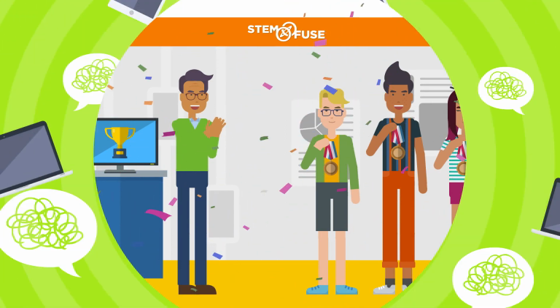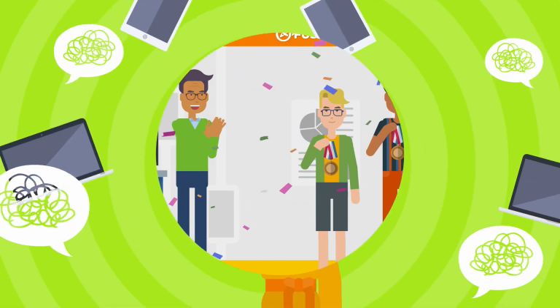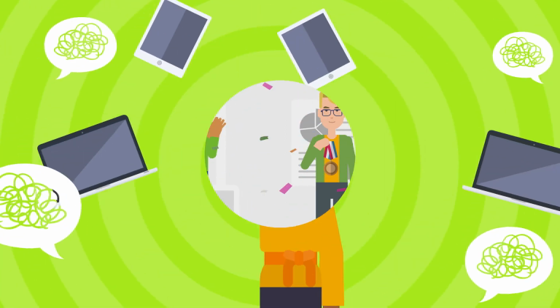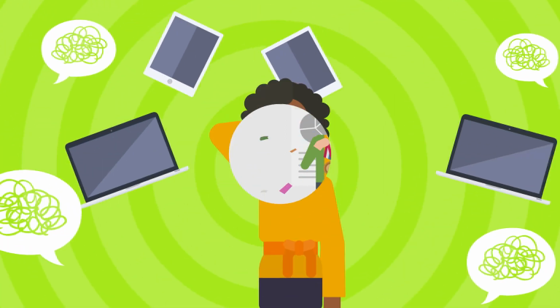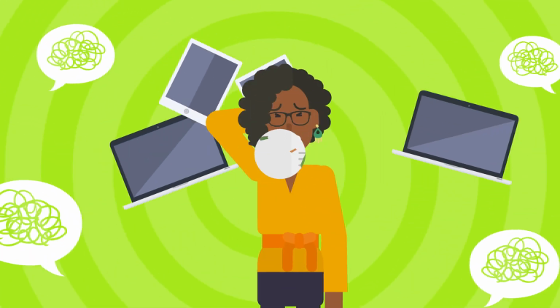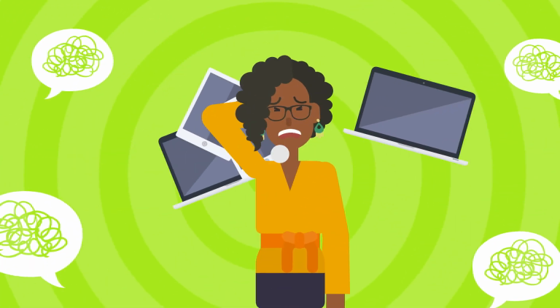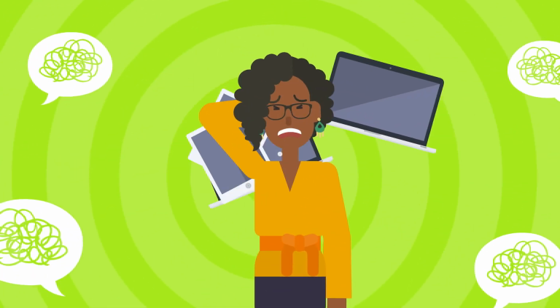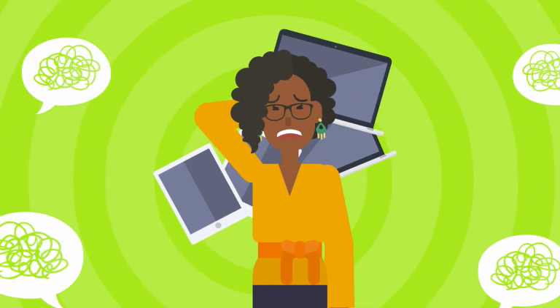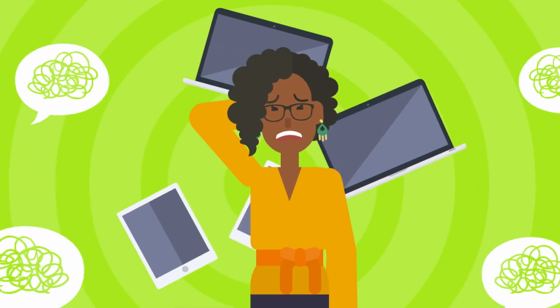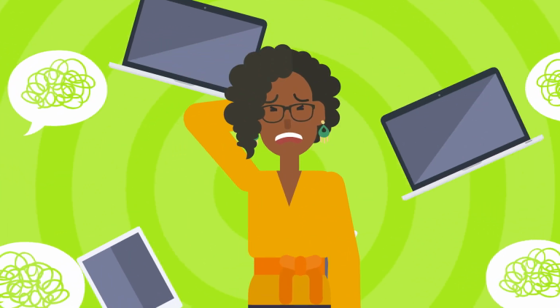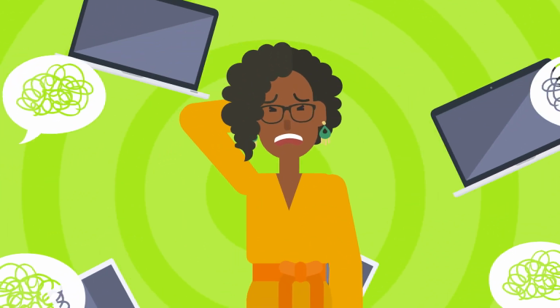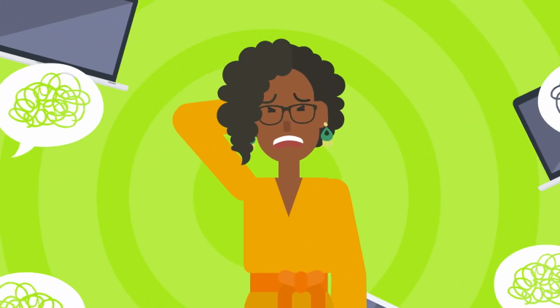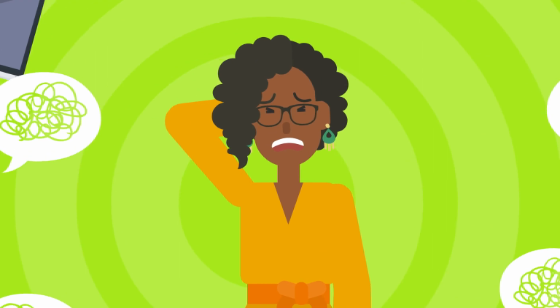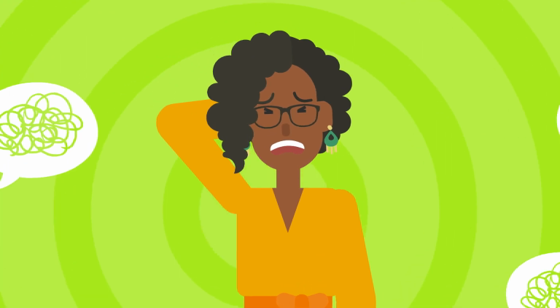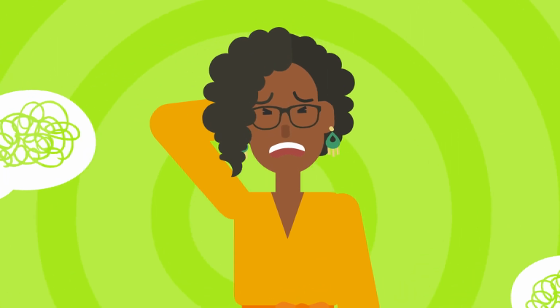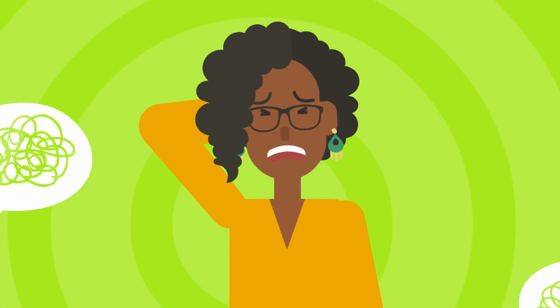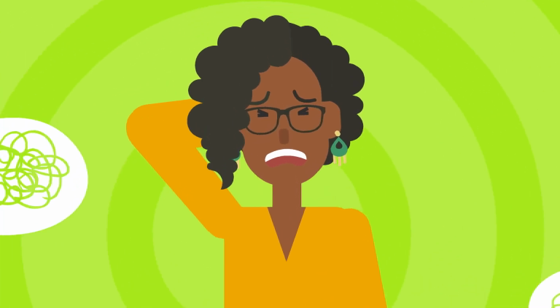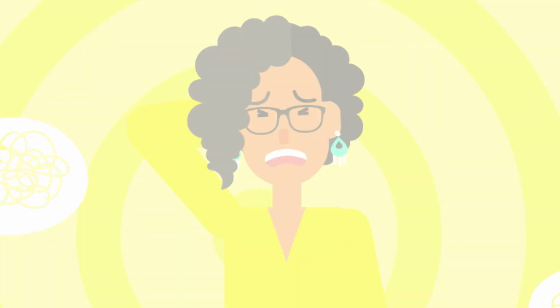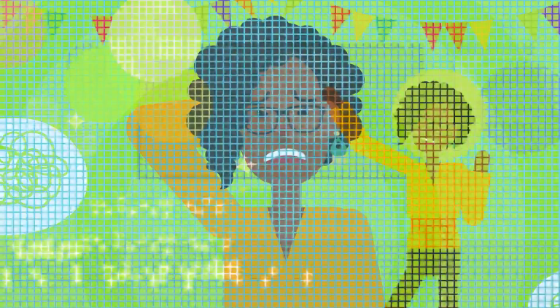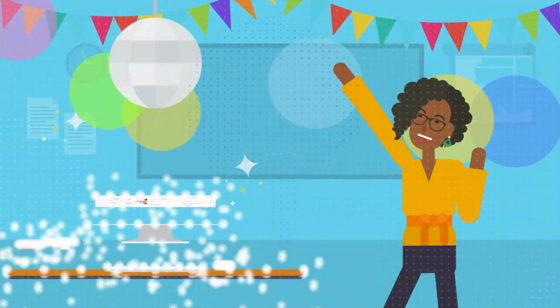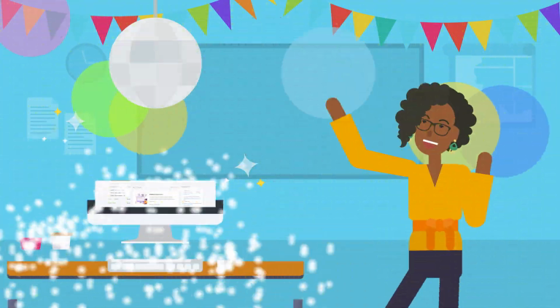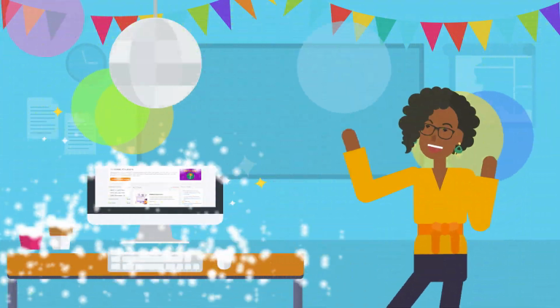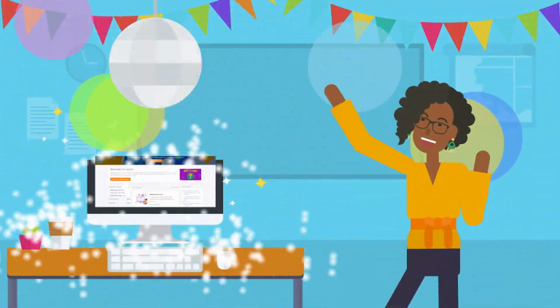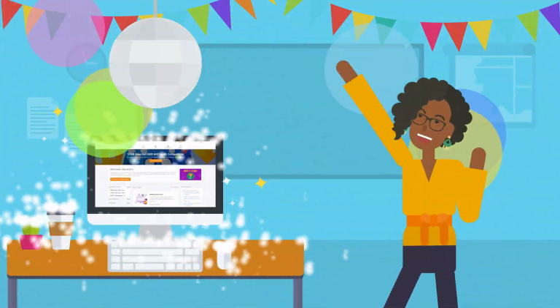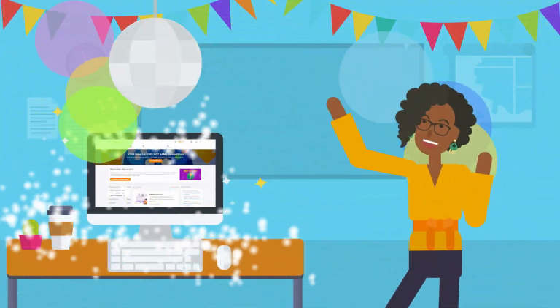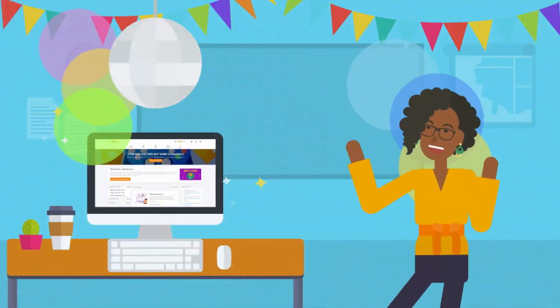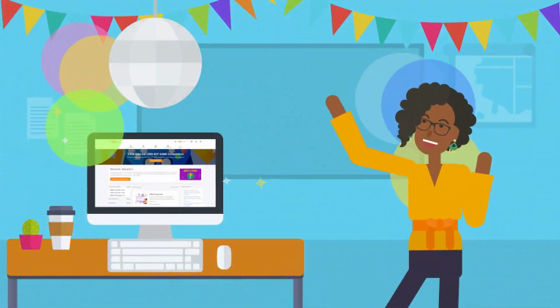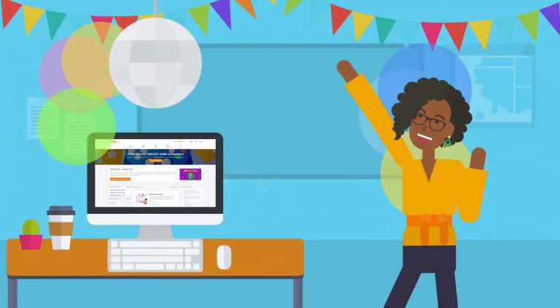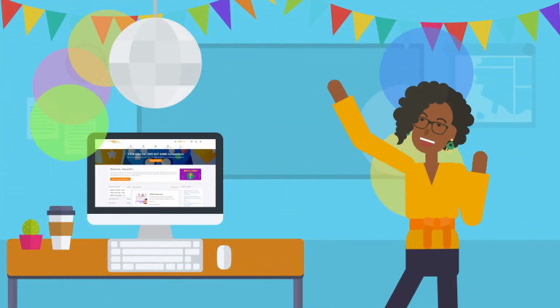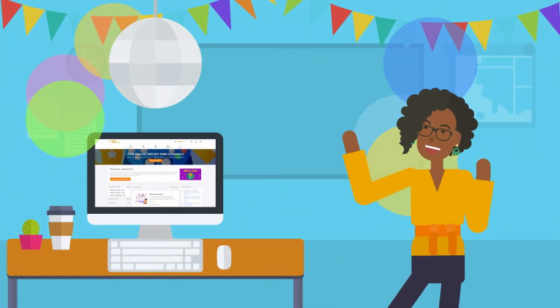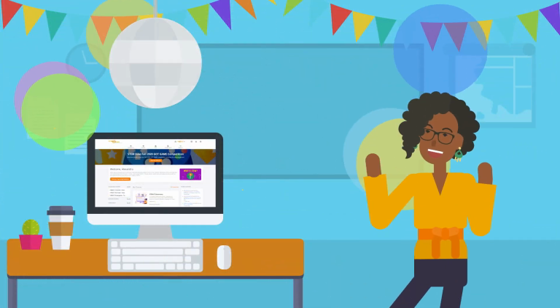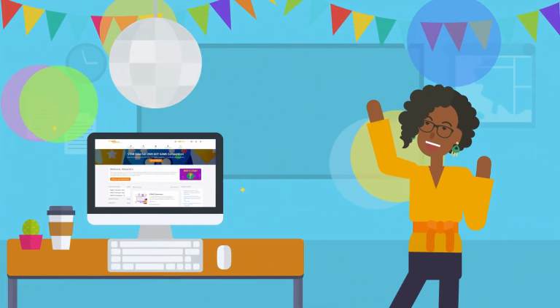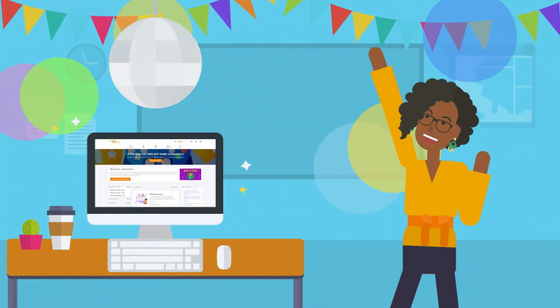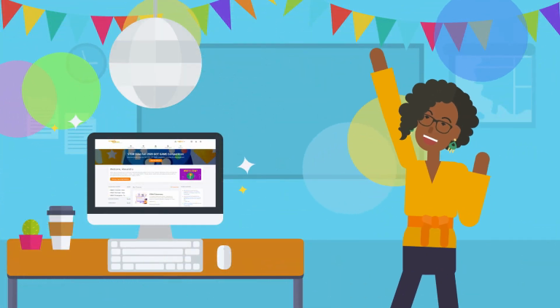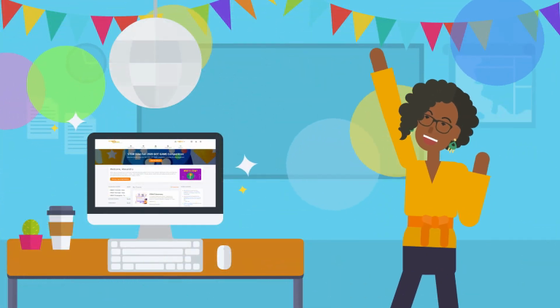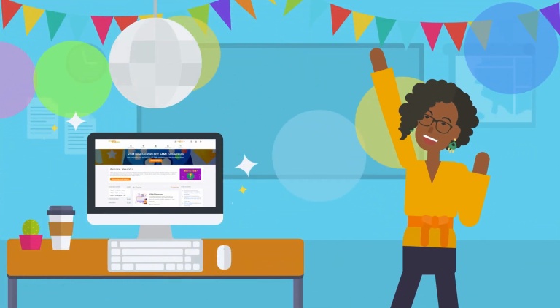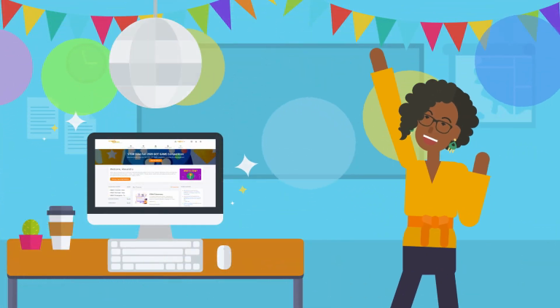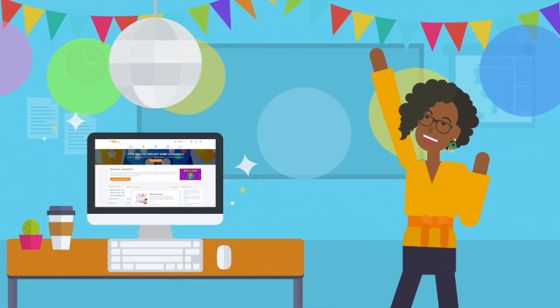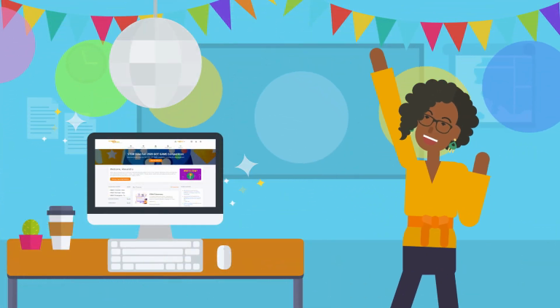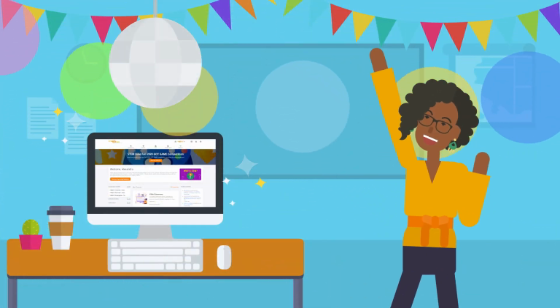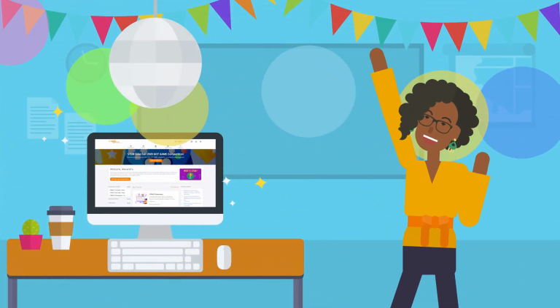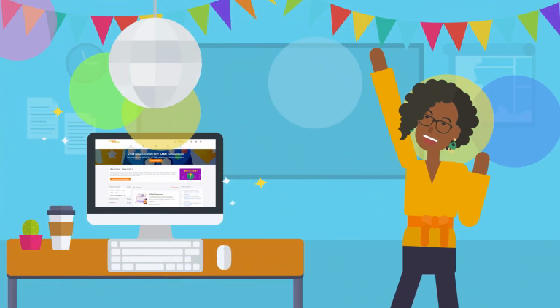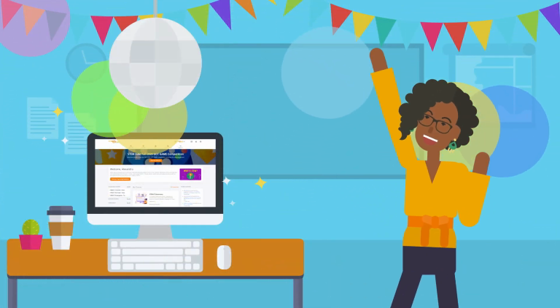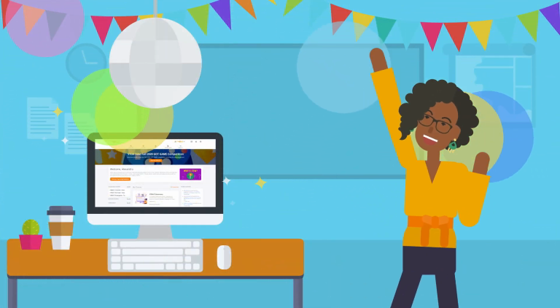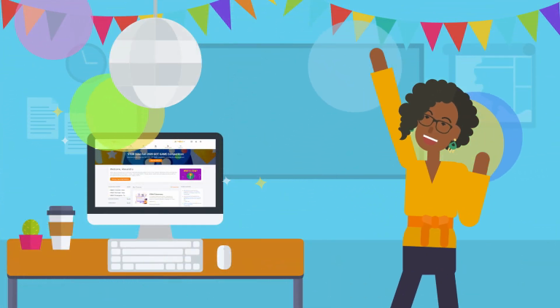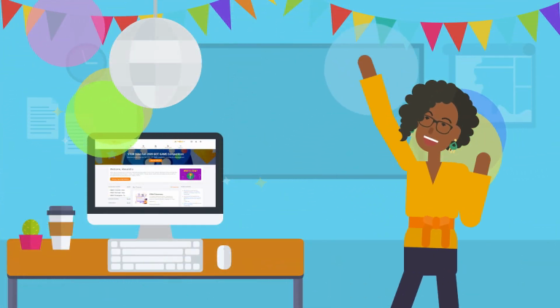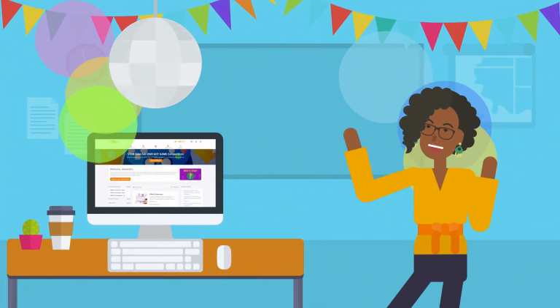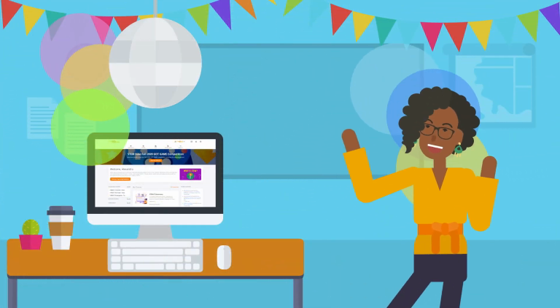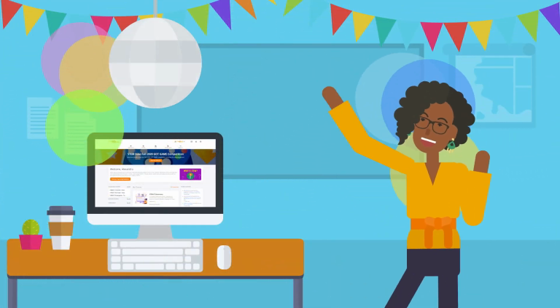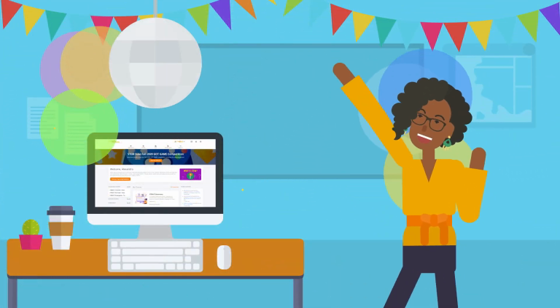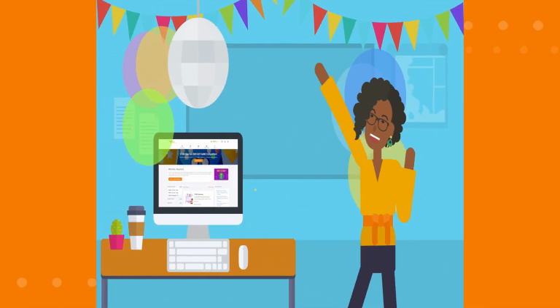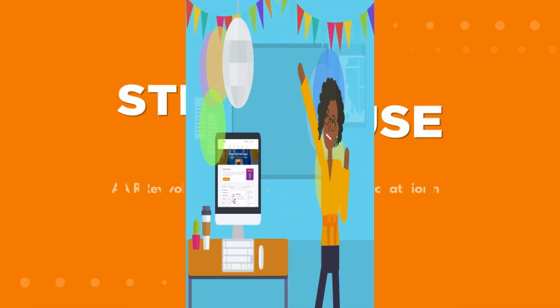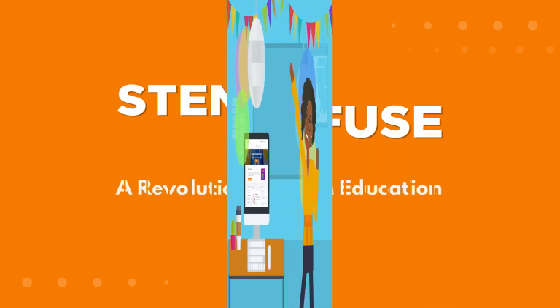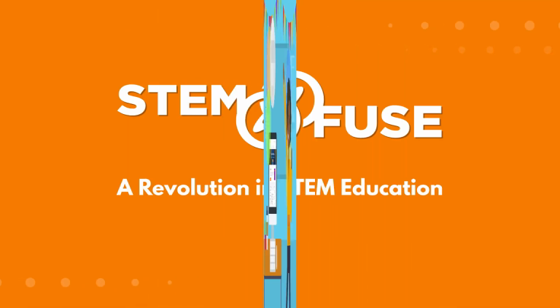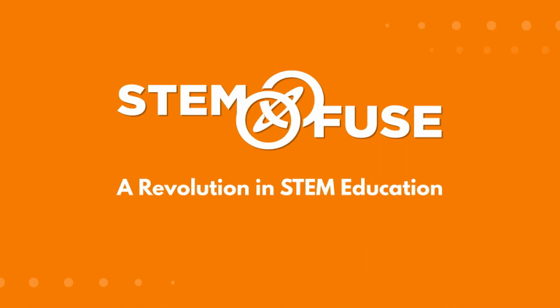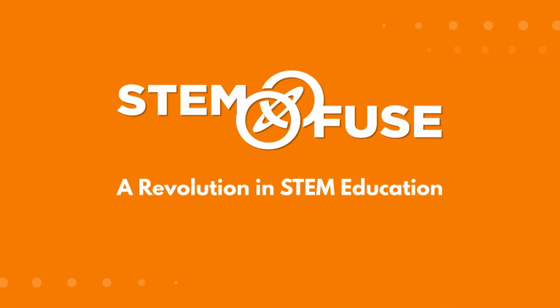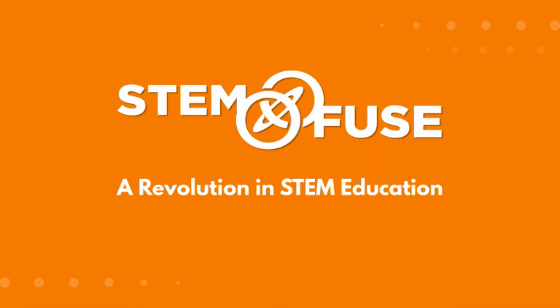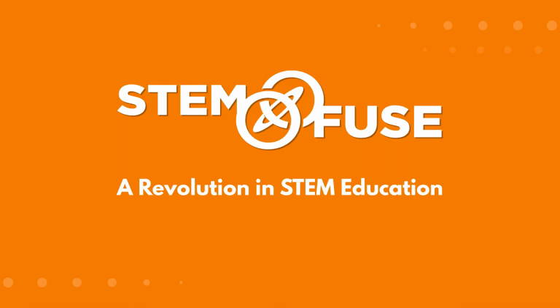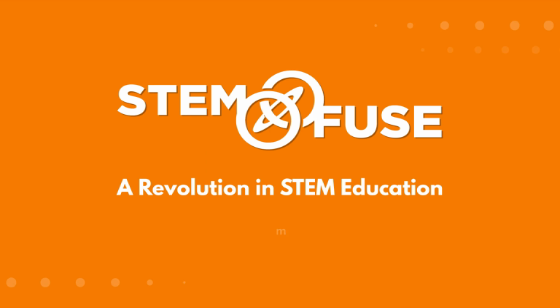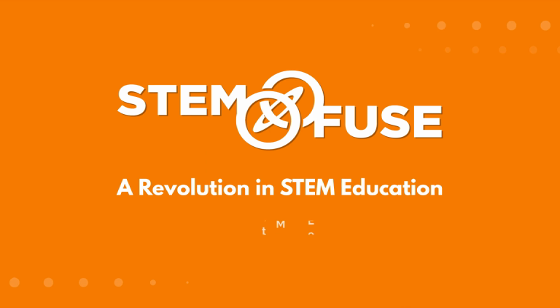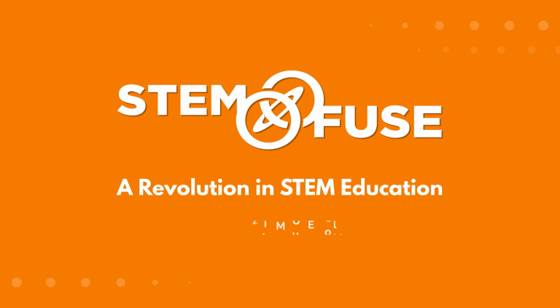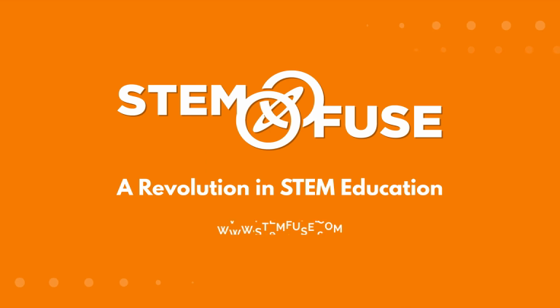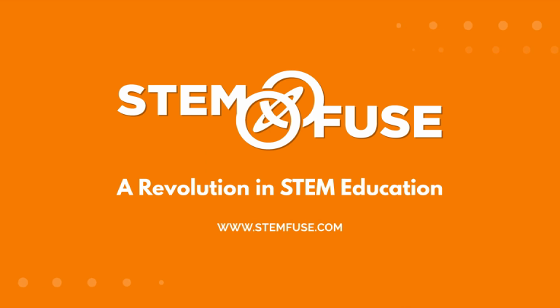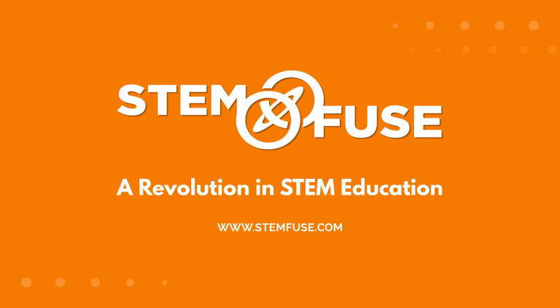In a world of many platforms, streamline your classroom's digital learning and teaching experience with STEMFUSE Educate.